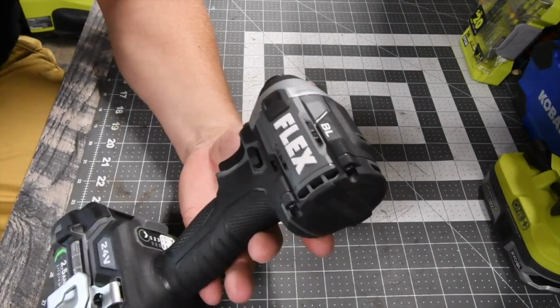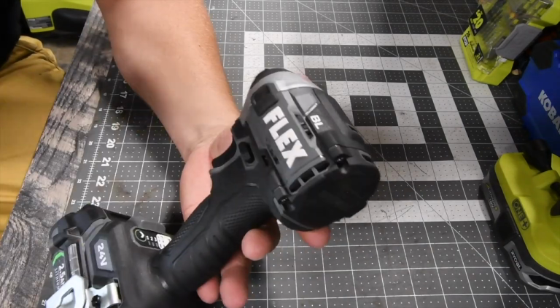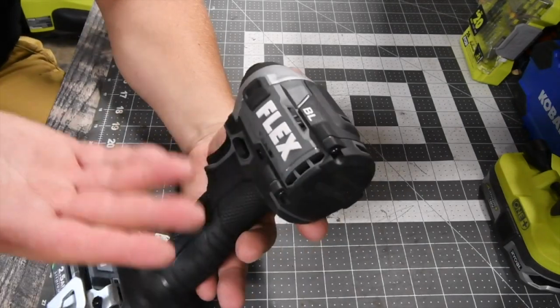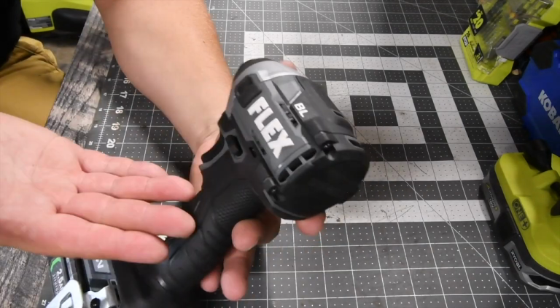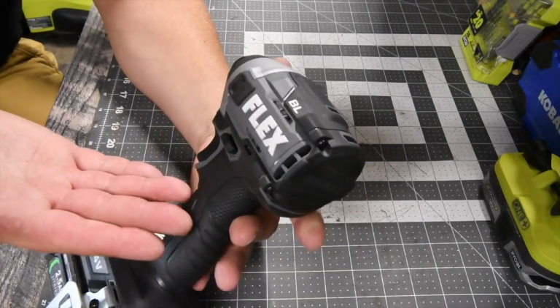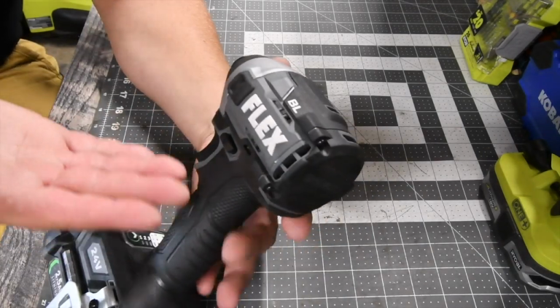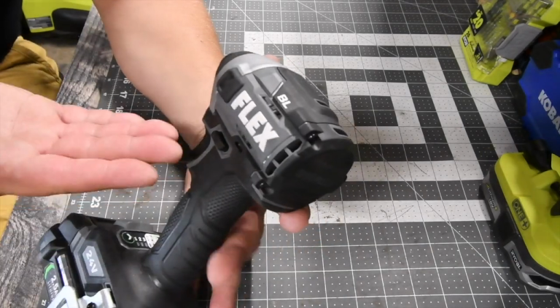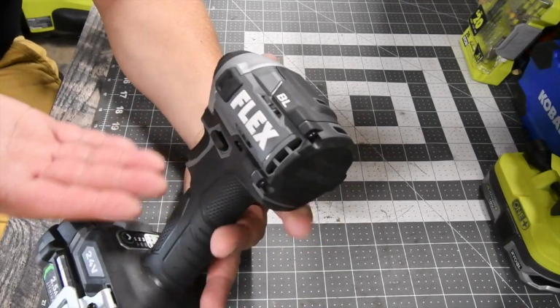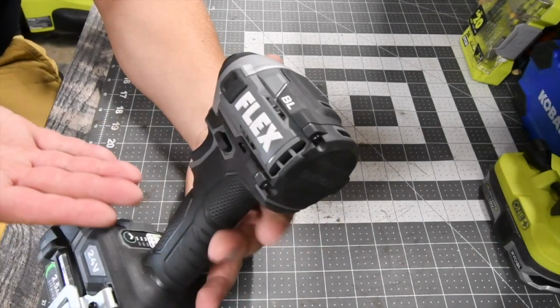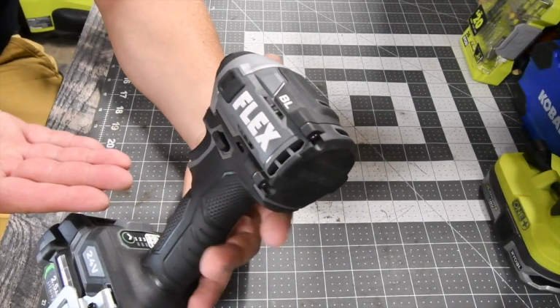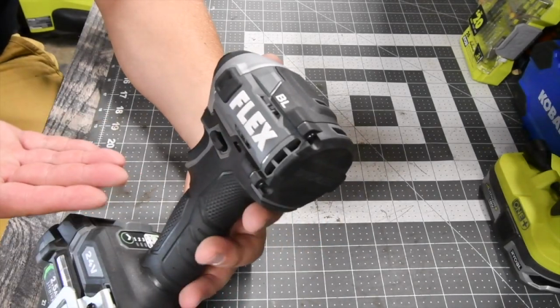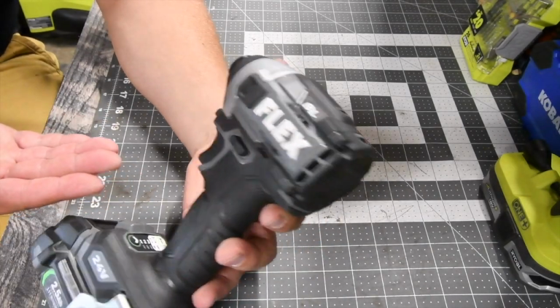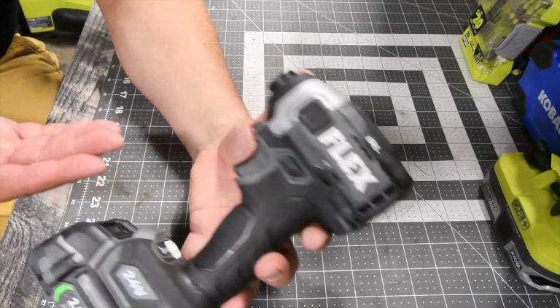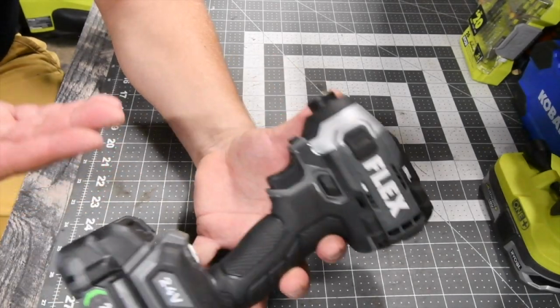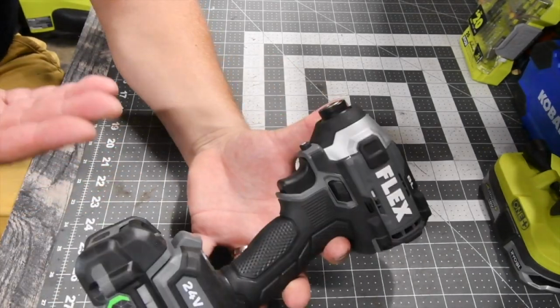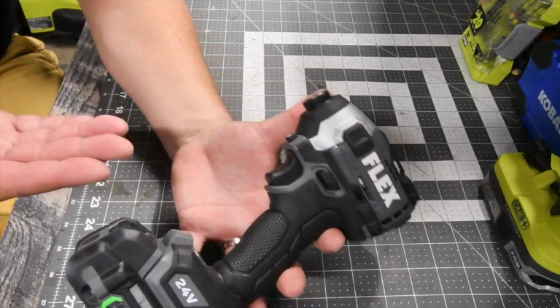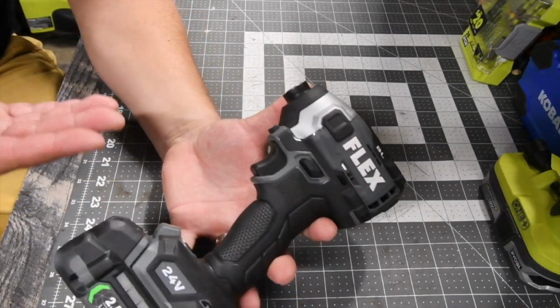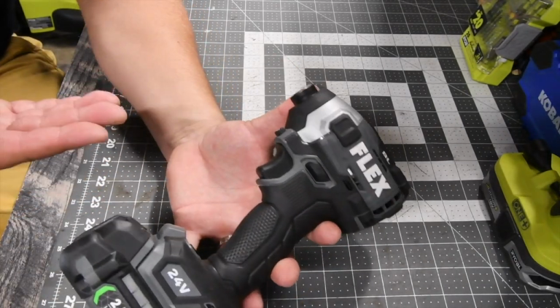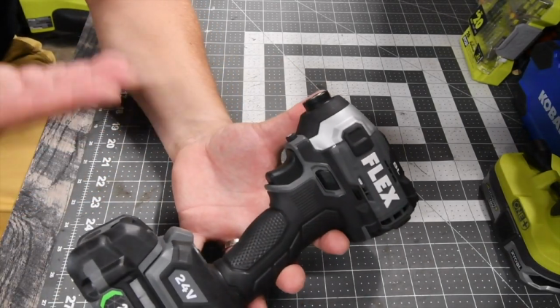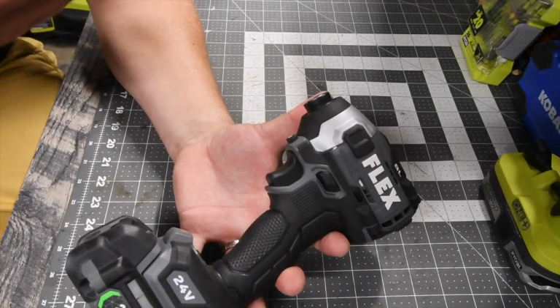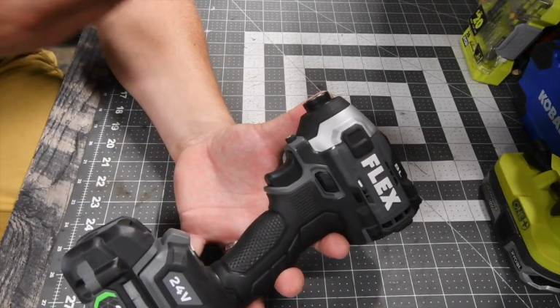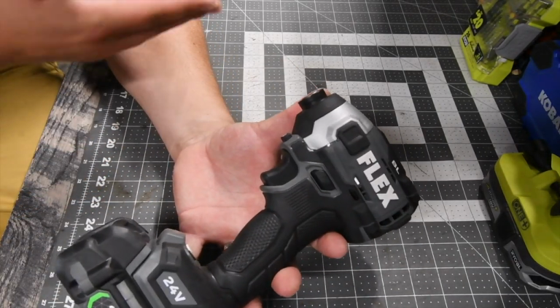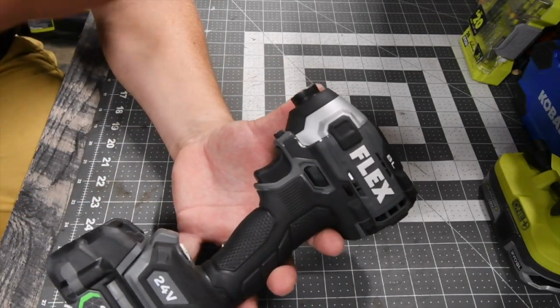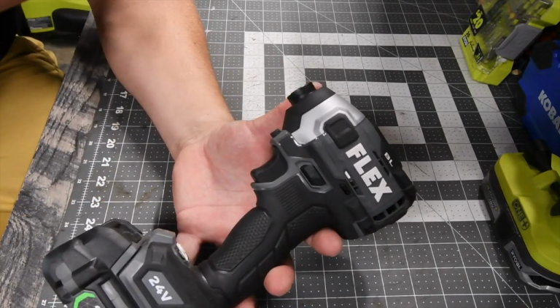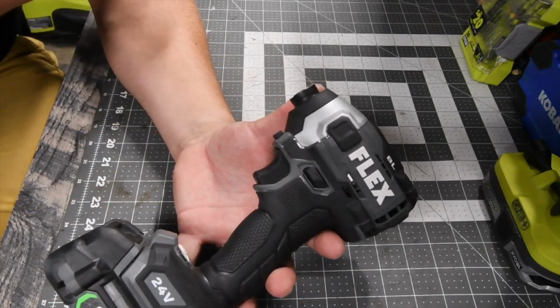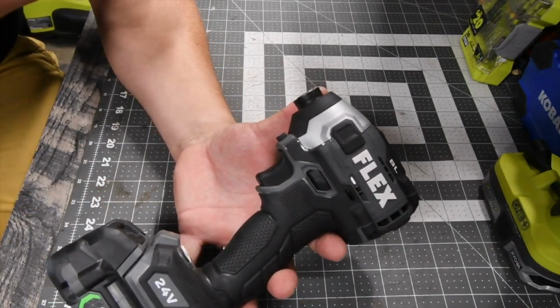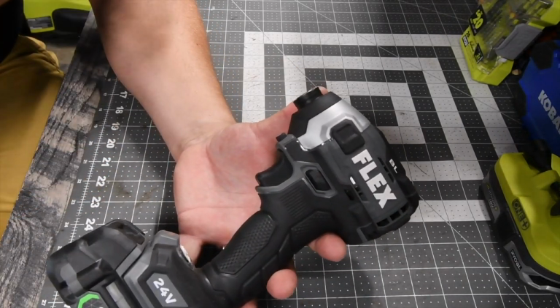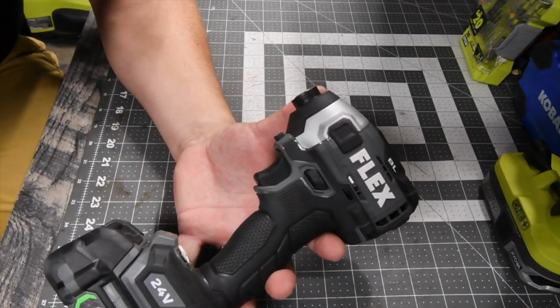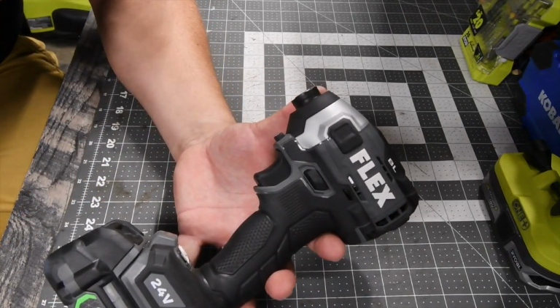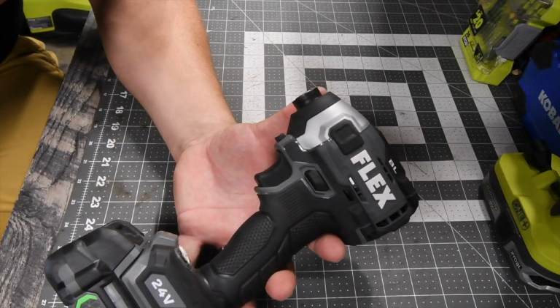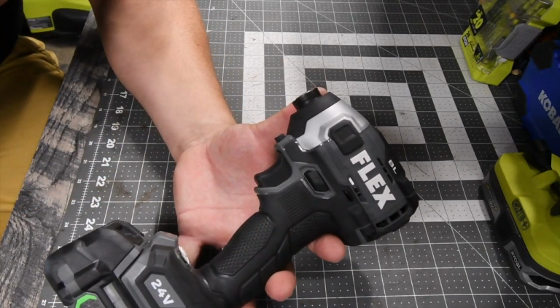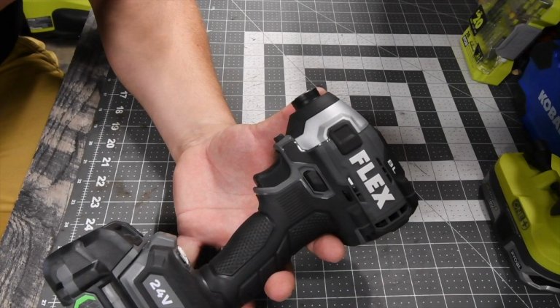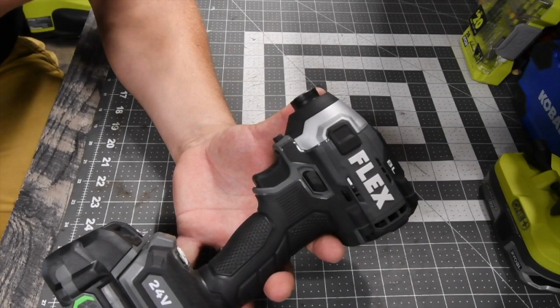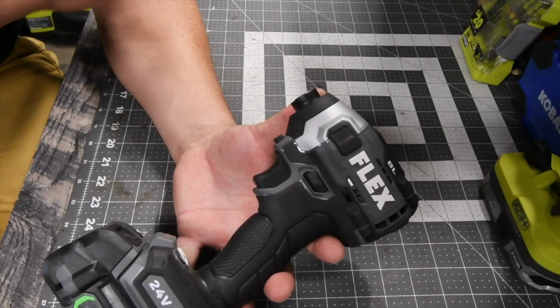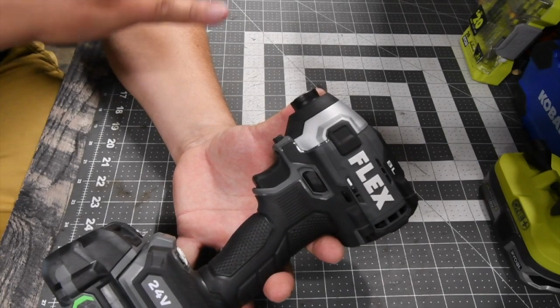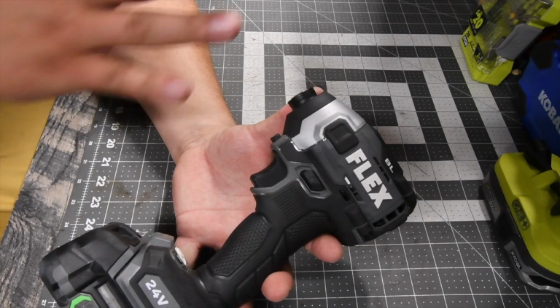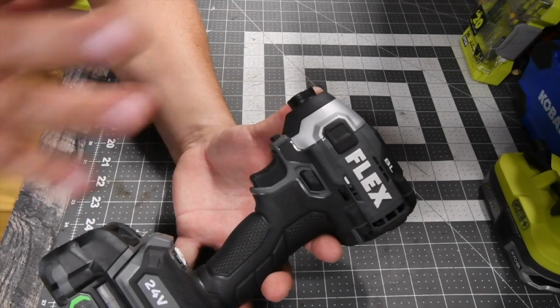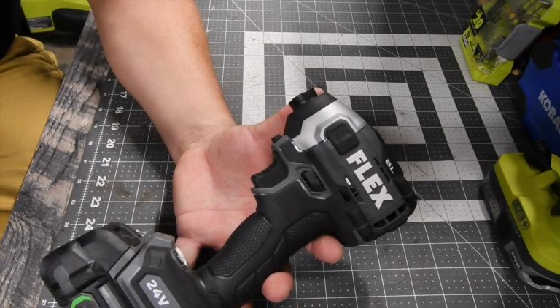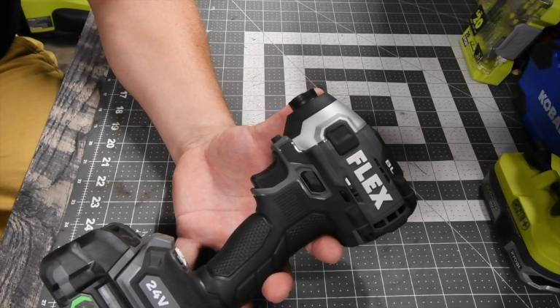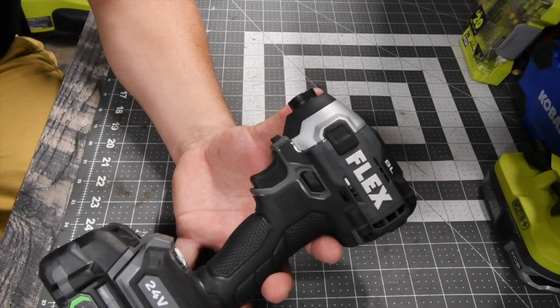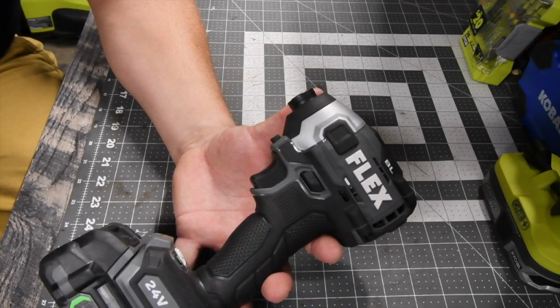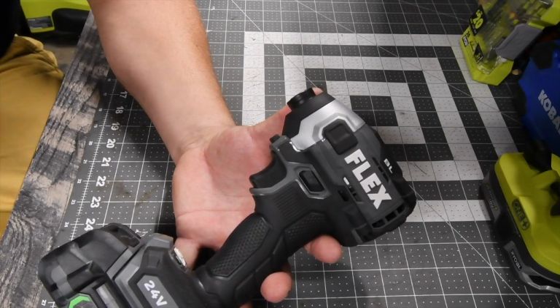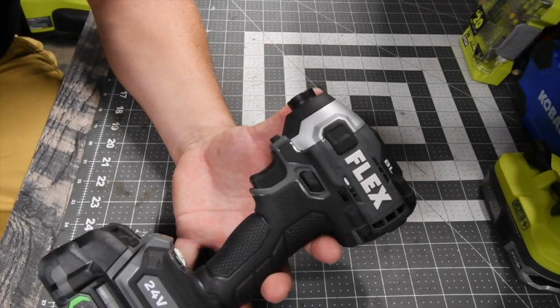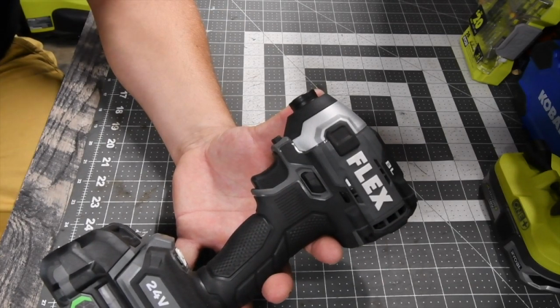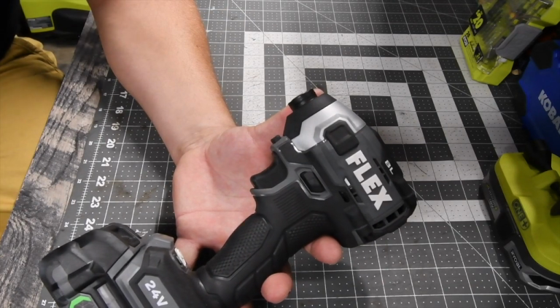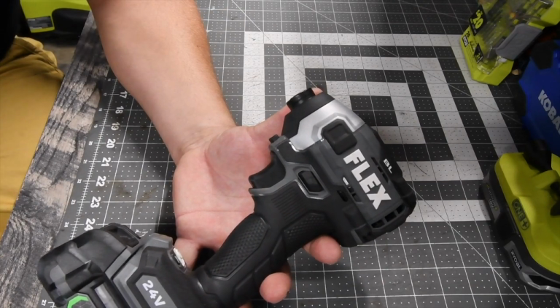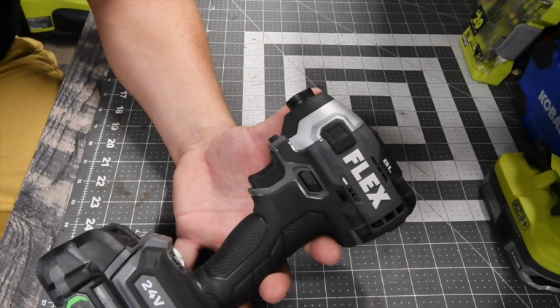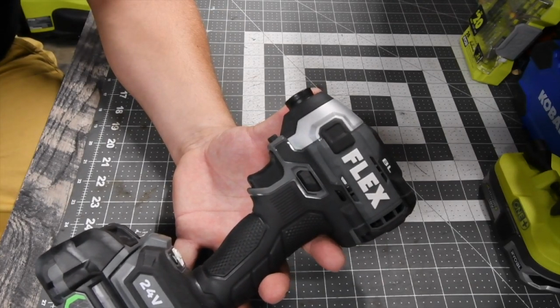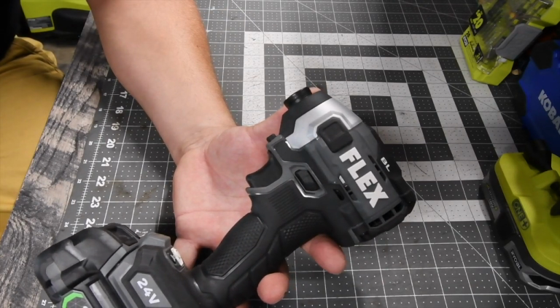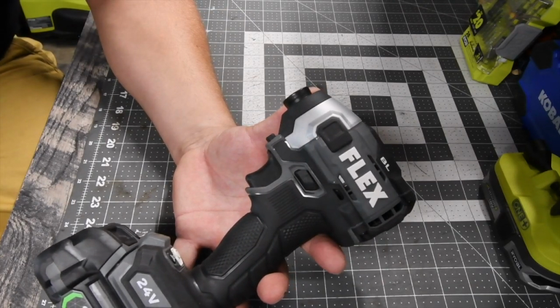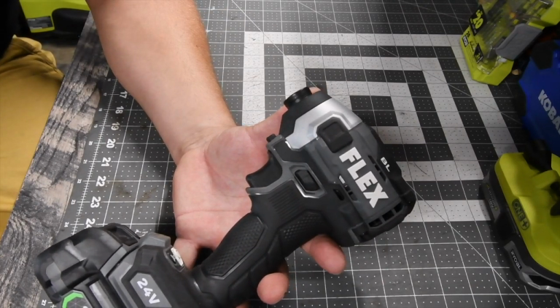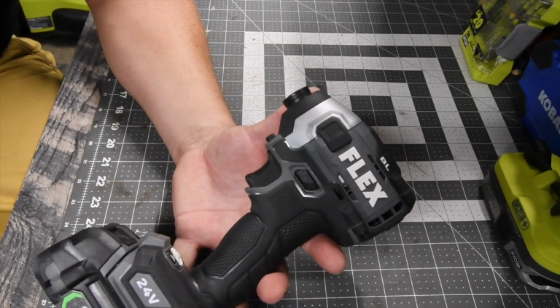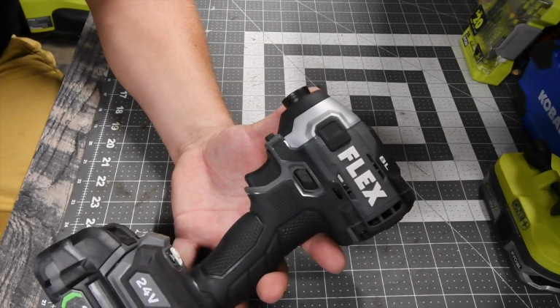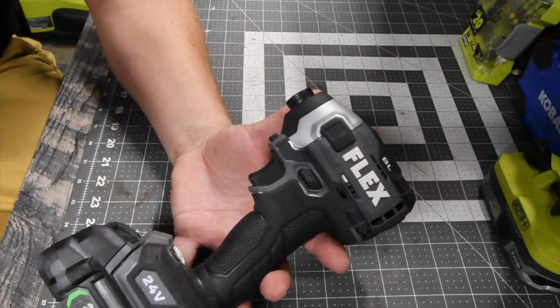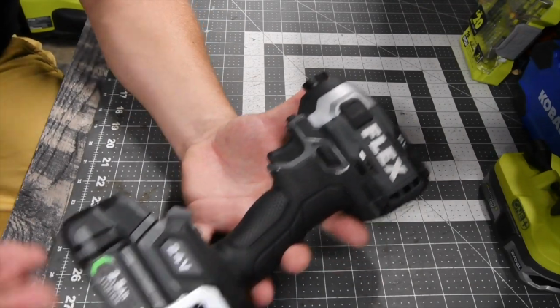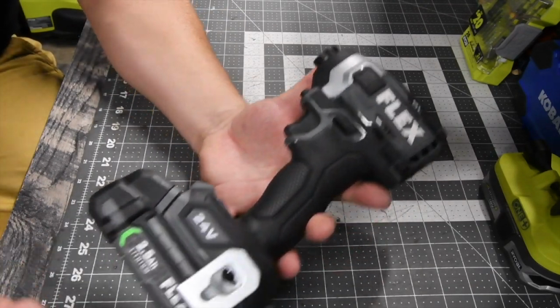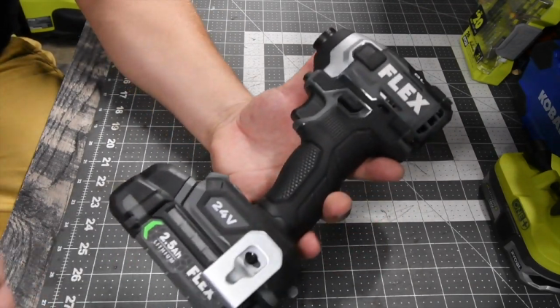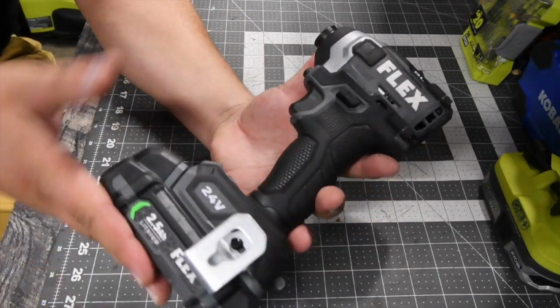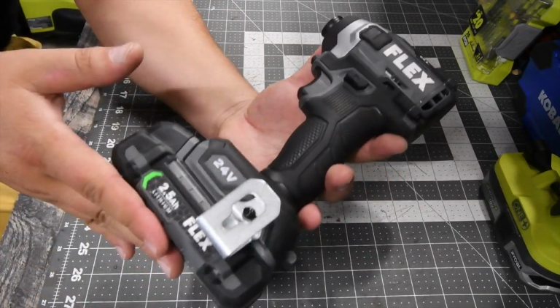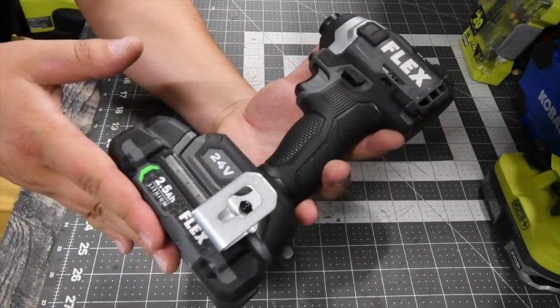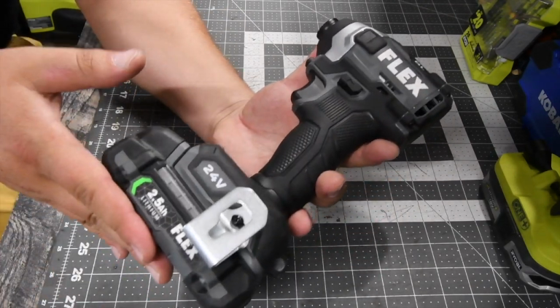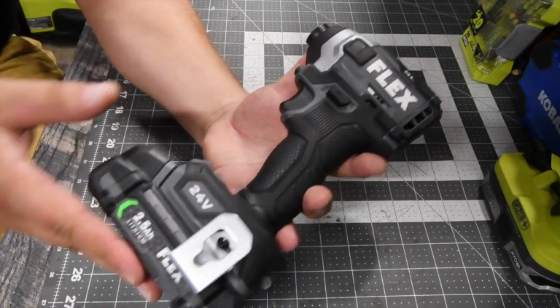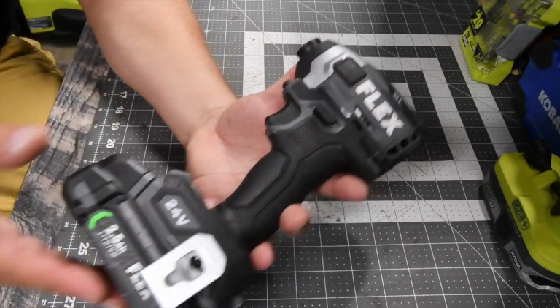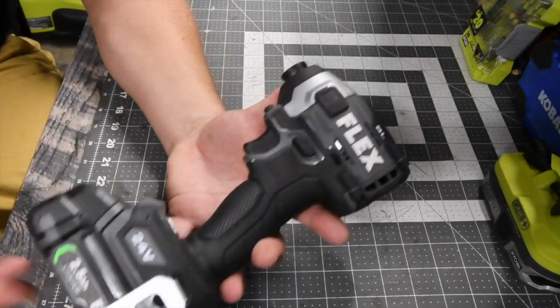When it comes to the Flex line, I do hope that Flex makes a much broader assortment of tools just to go with the battery platform.